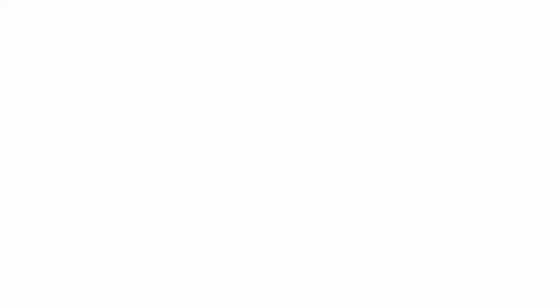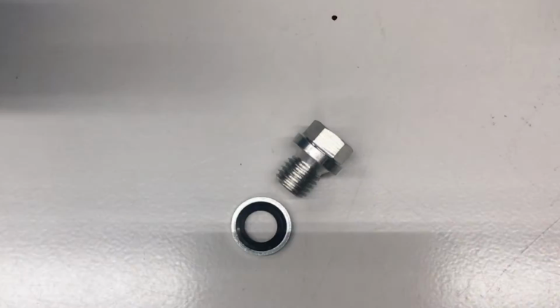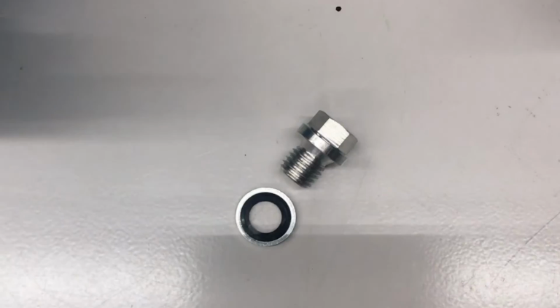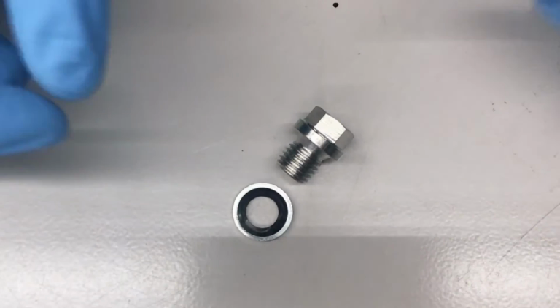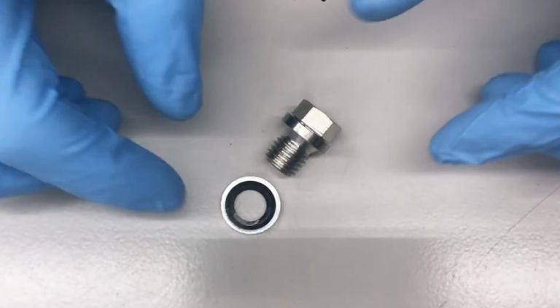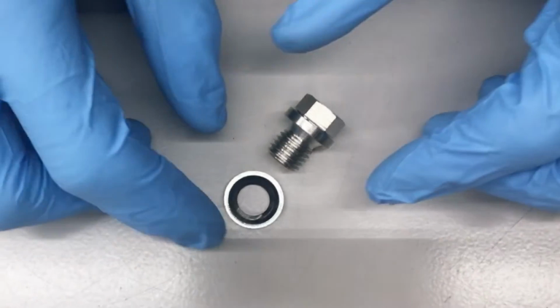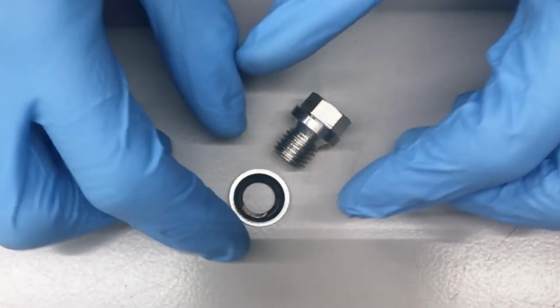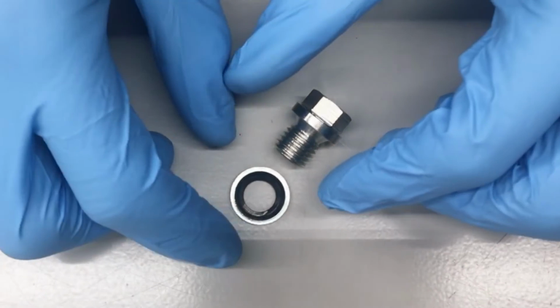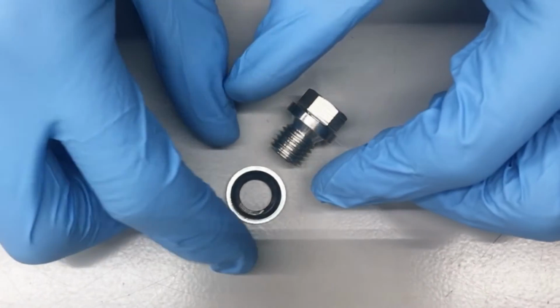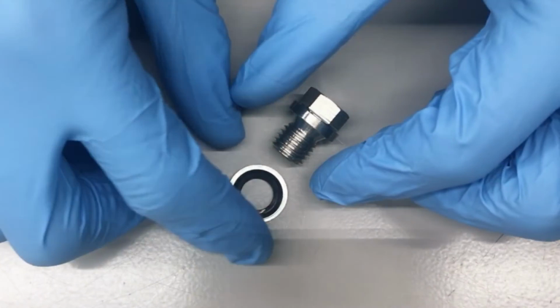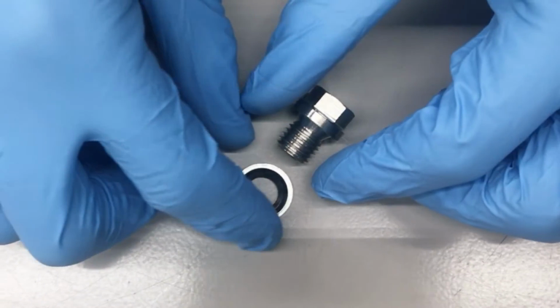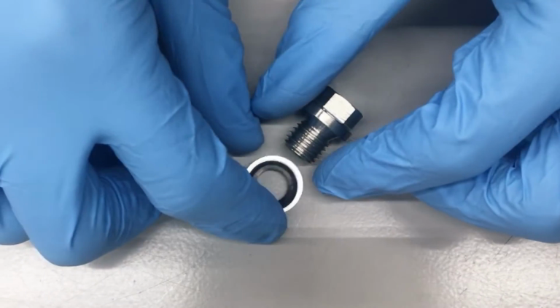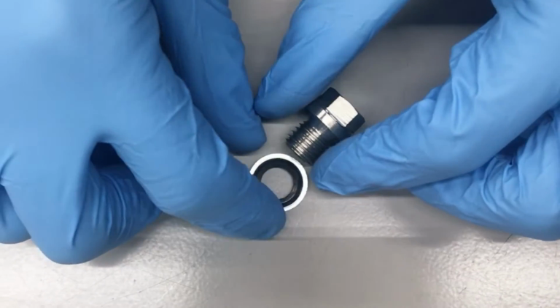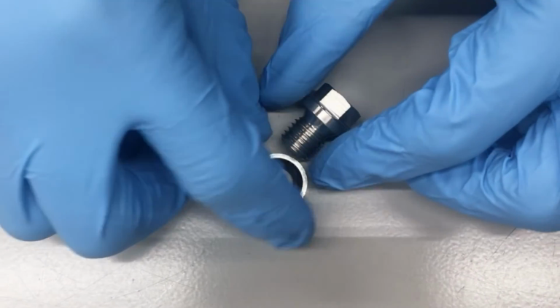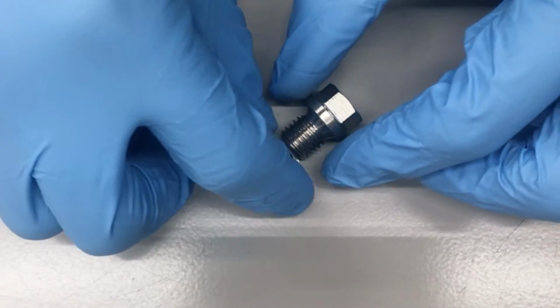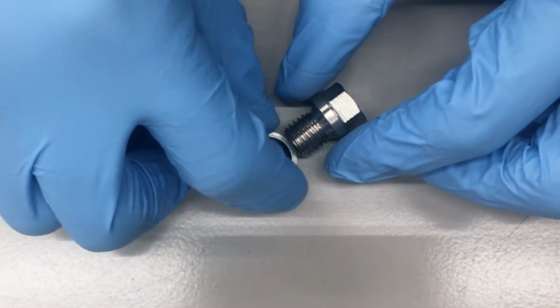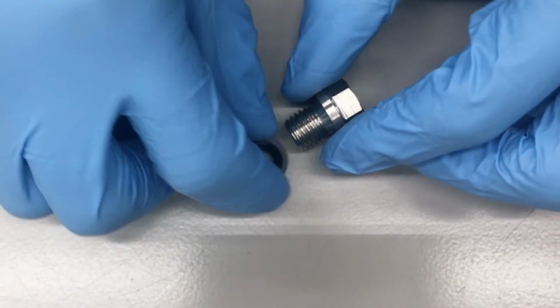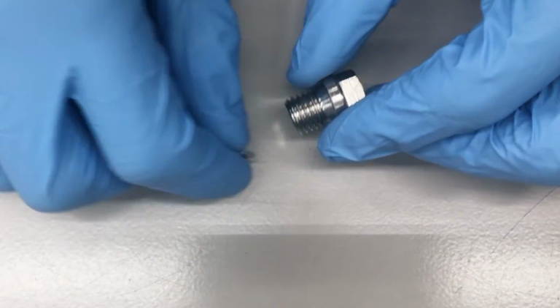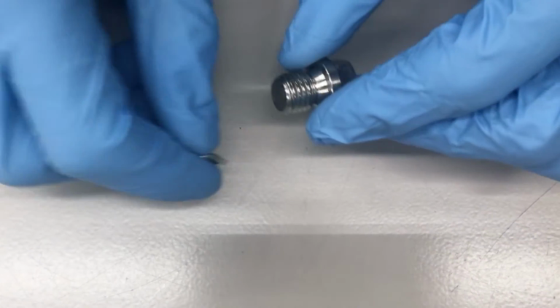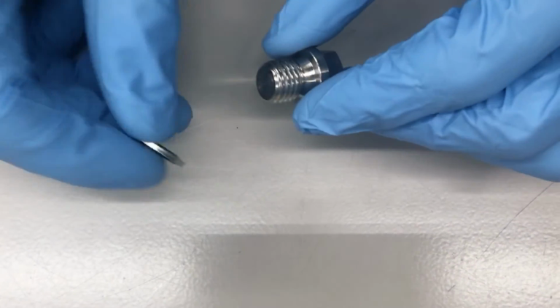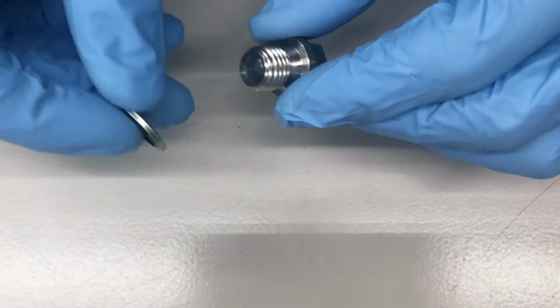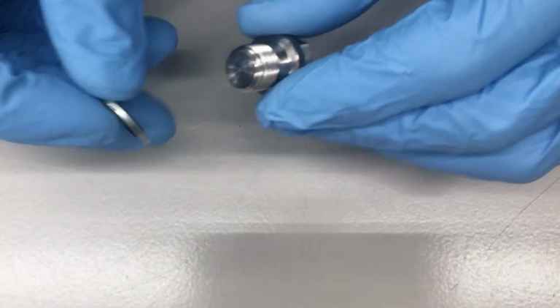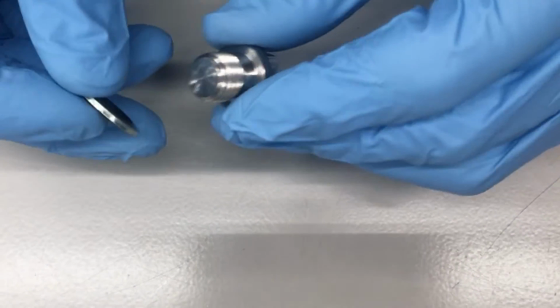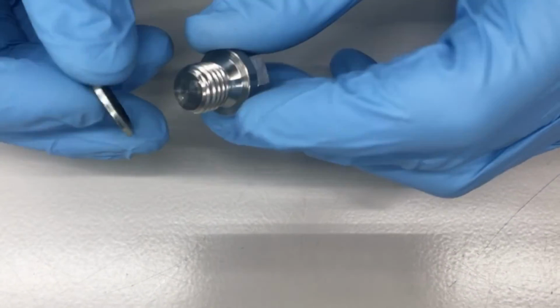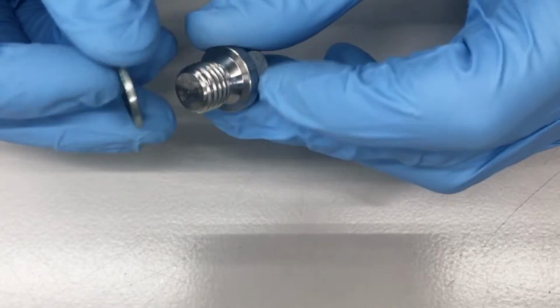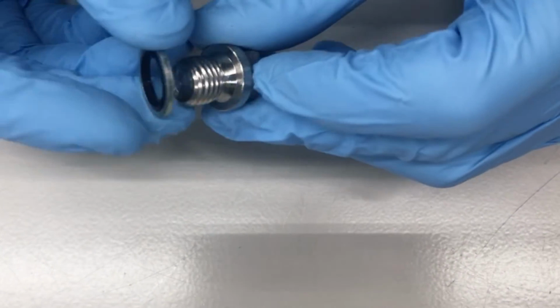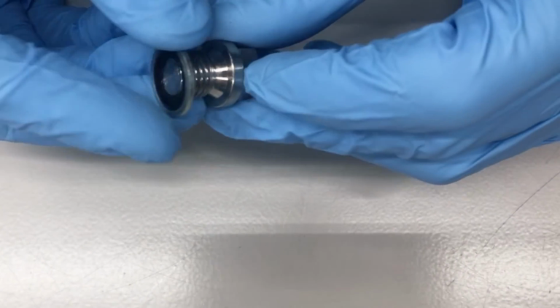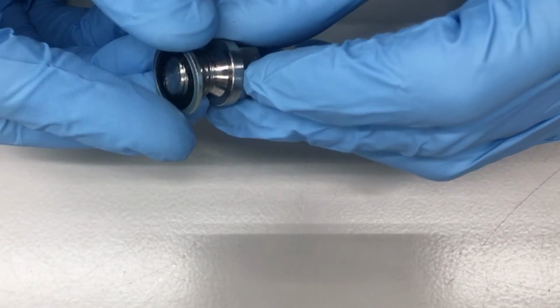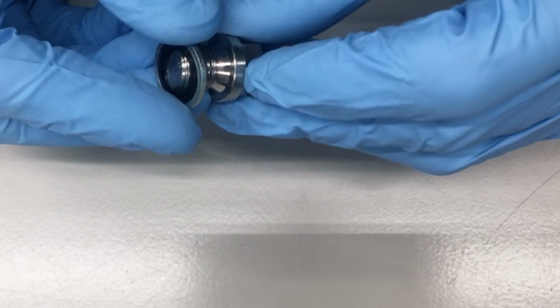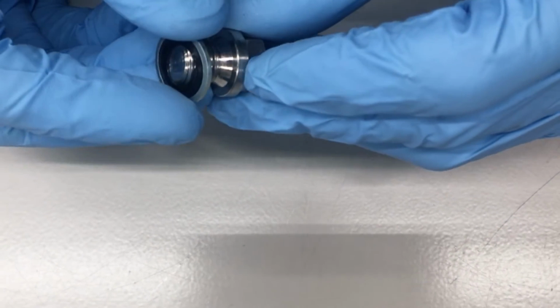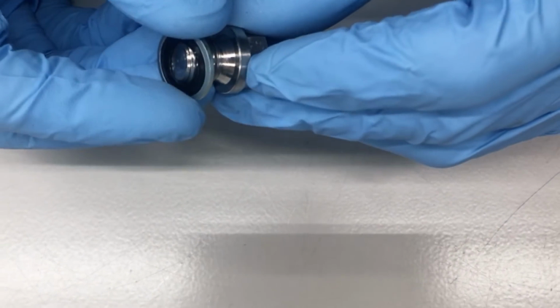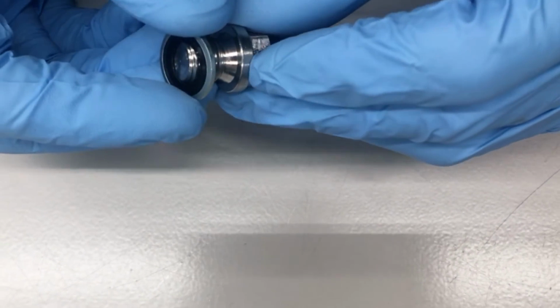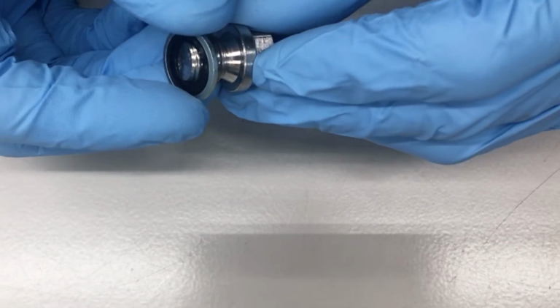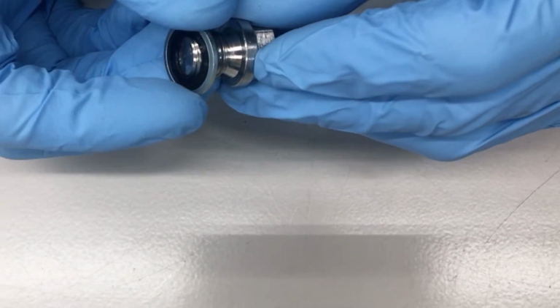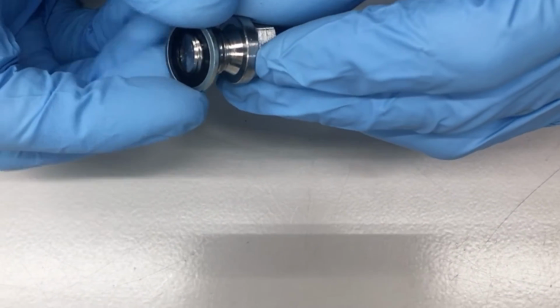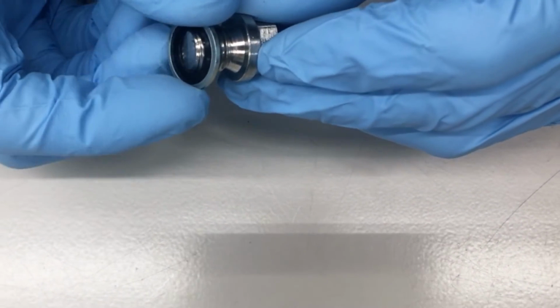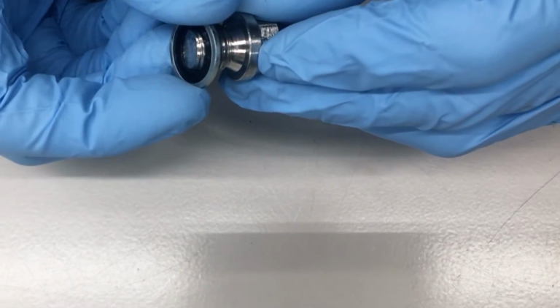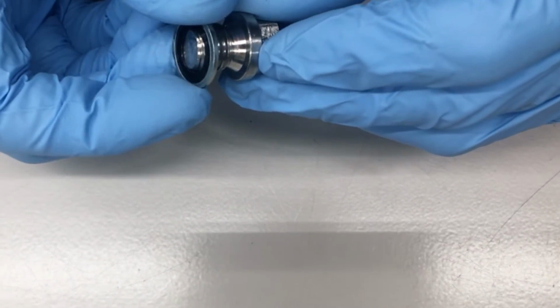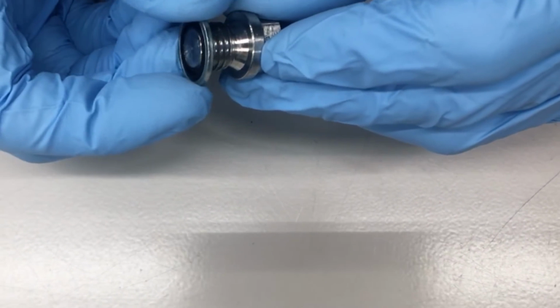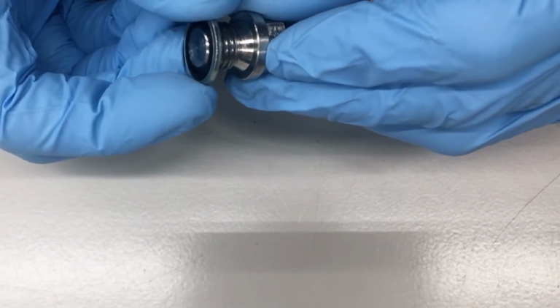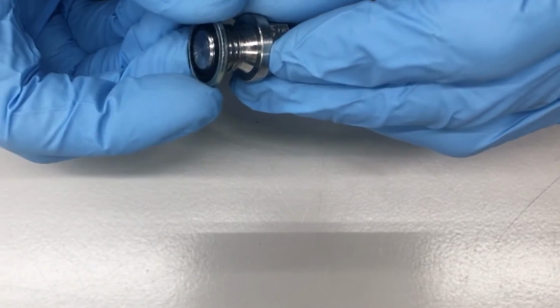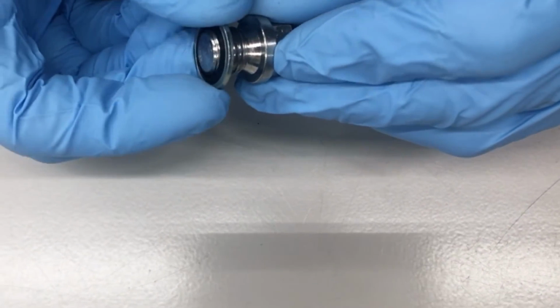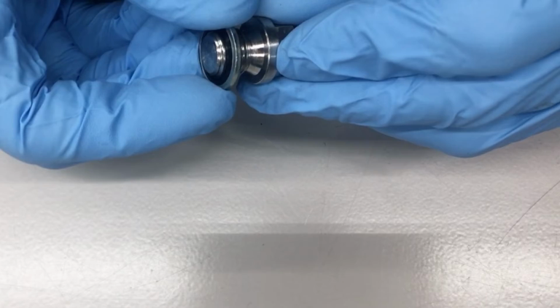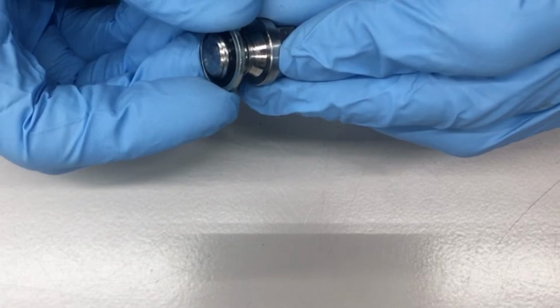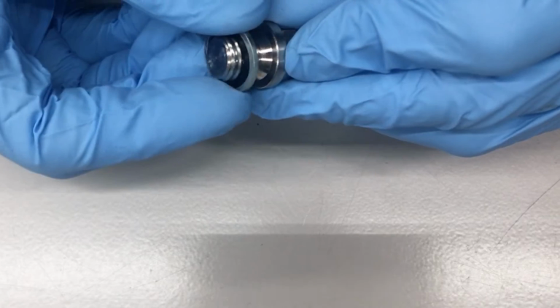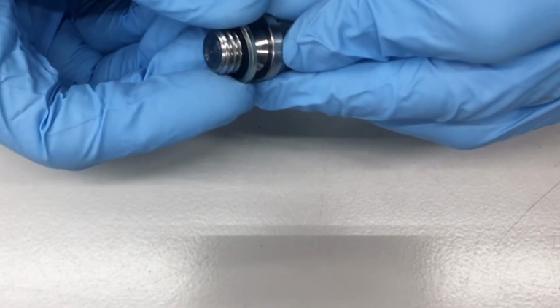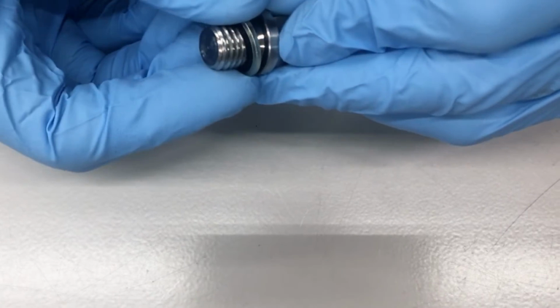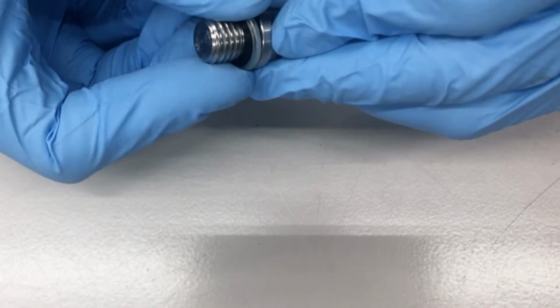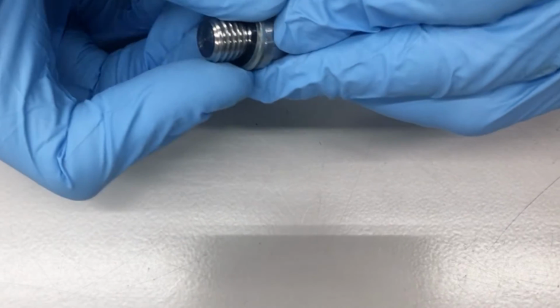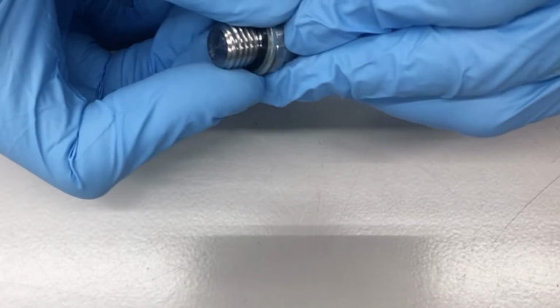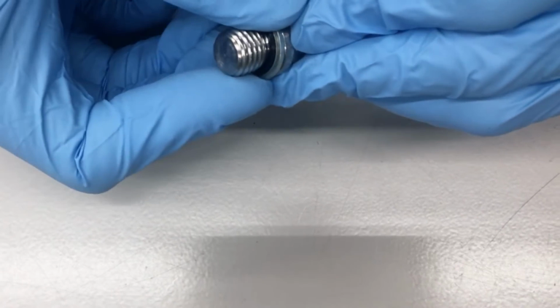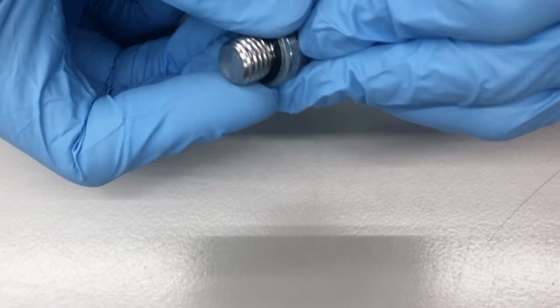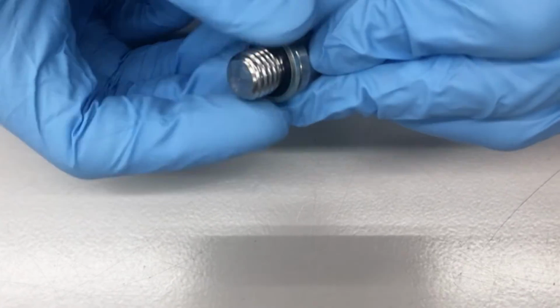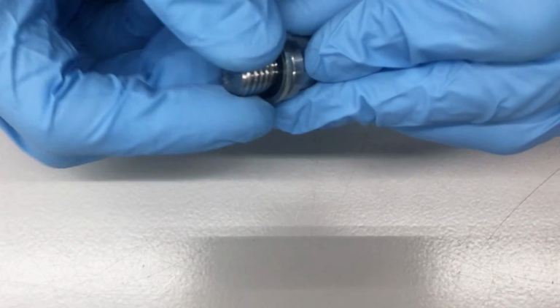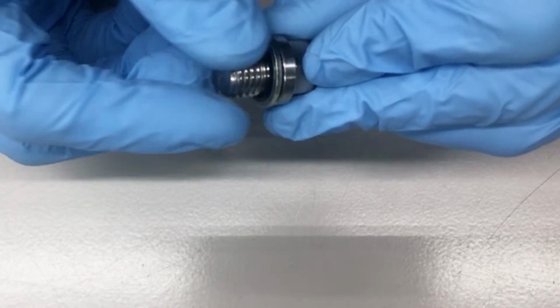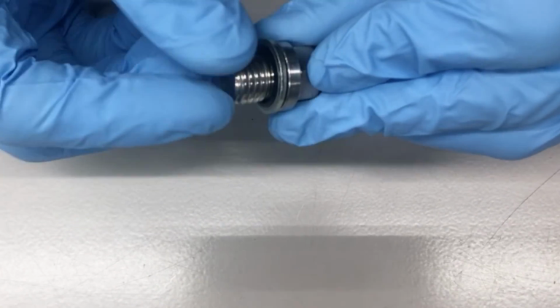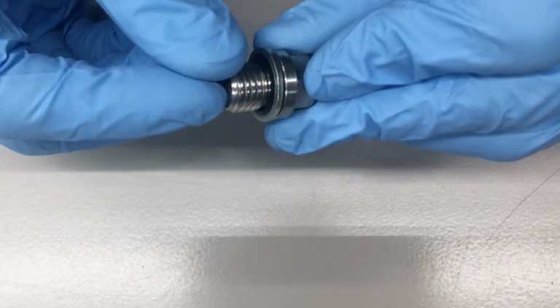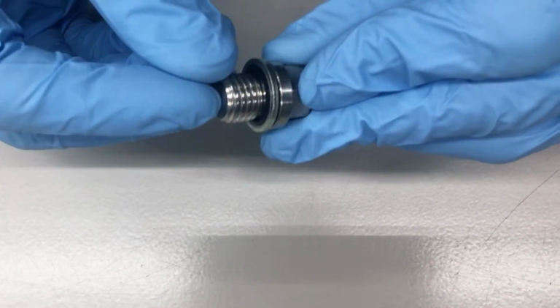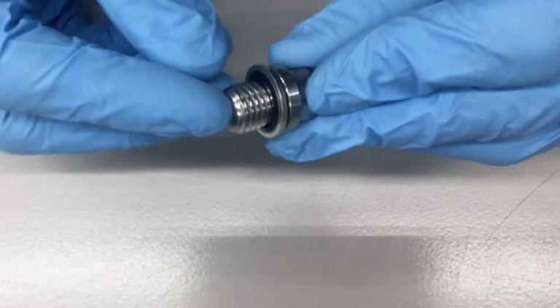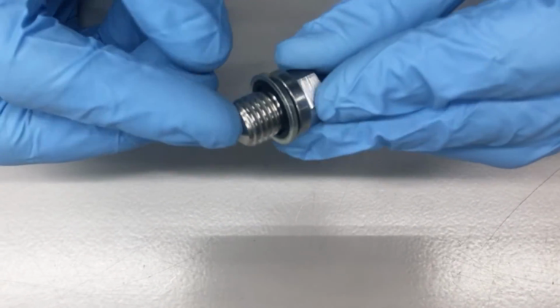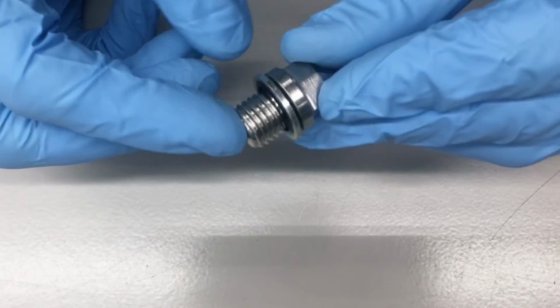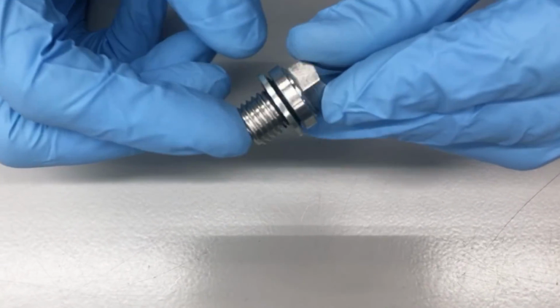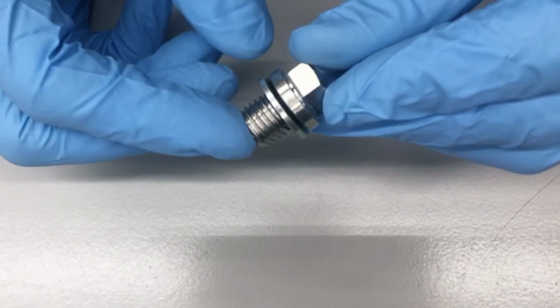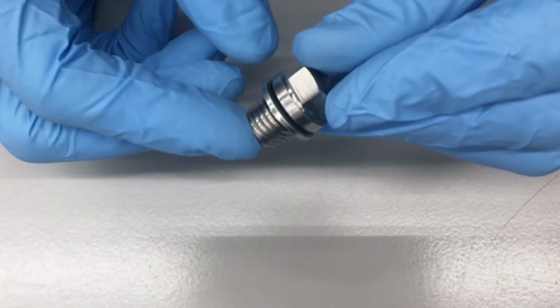These washers are great for drain plug applications and can also be called bonded sealing gaskets, lining washers, or dowdy washers.